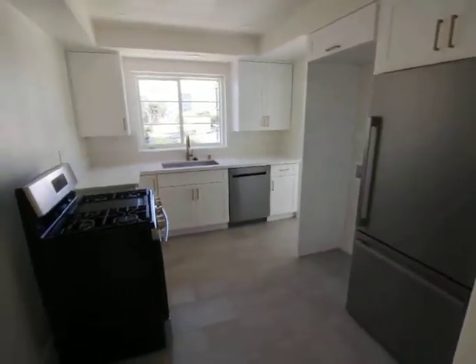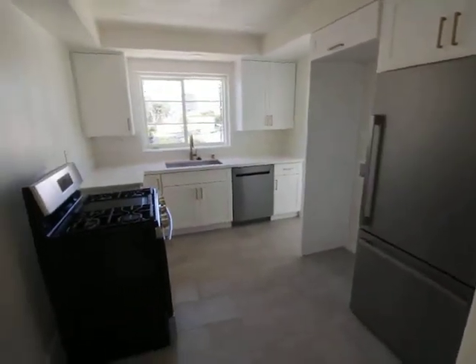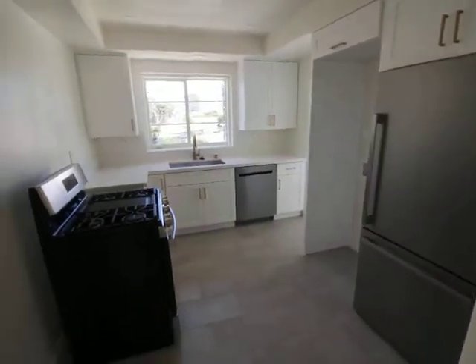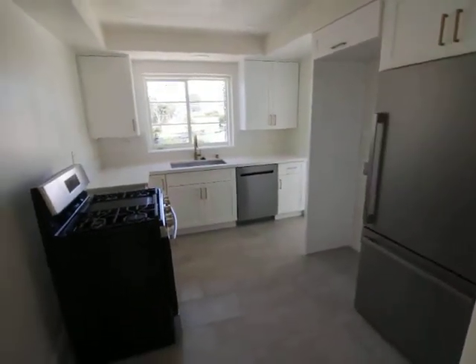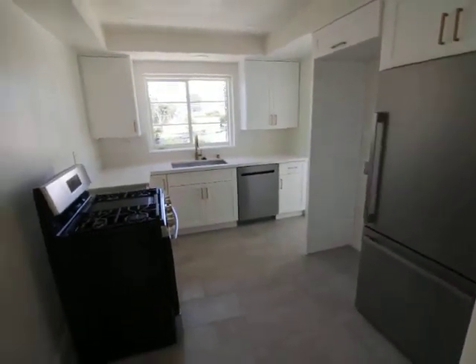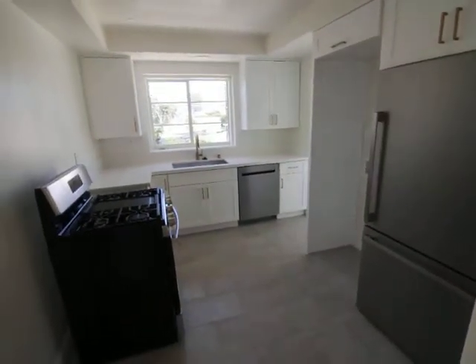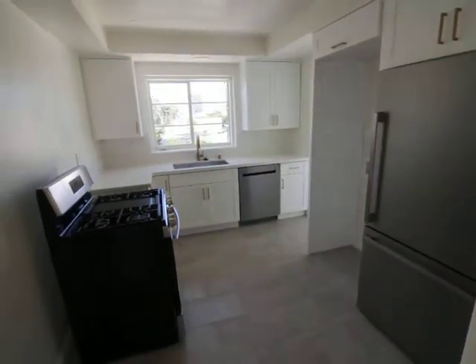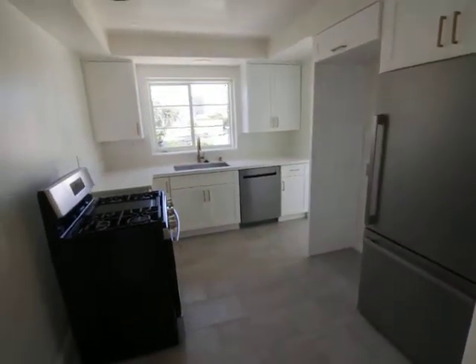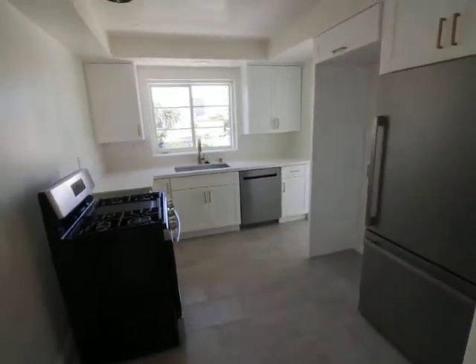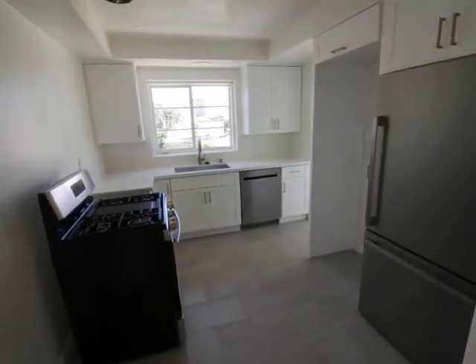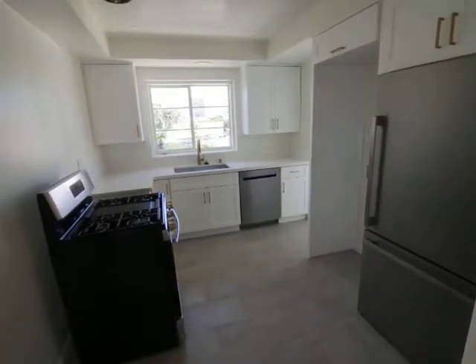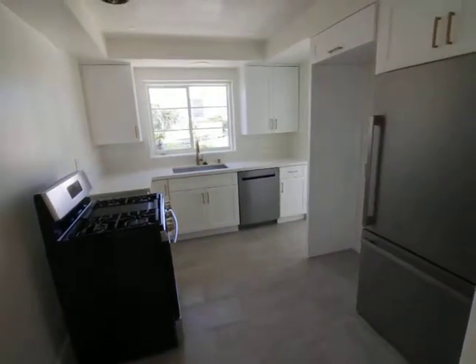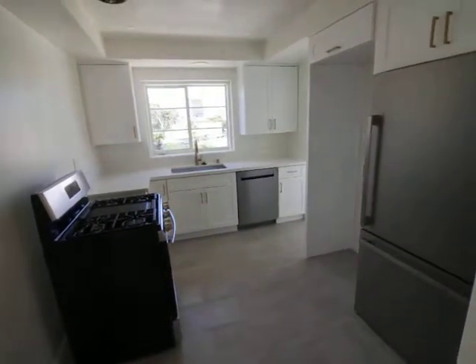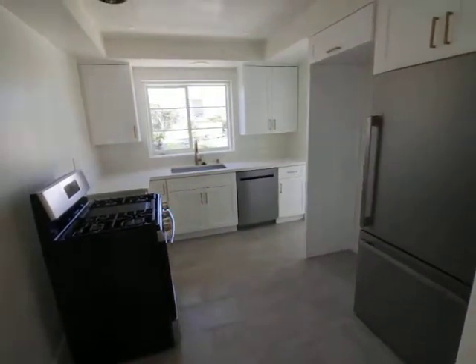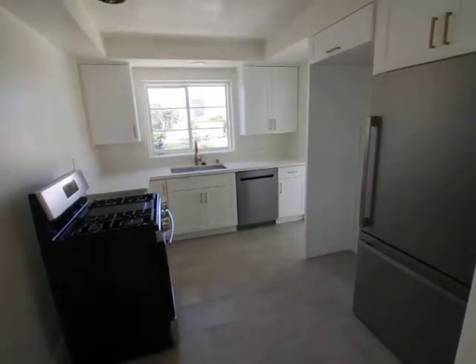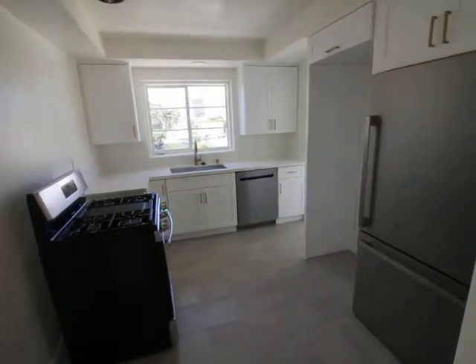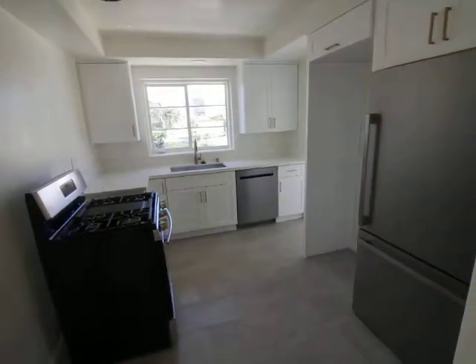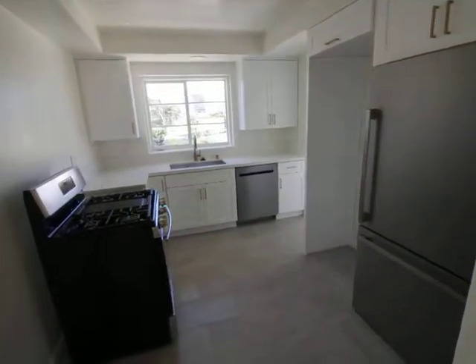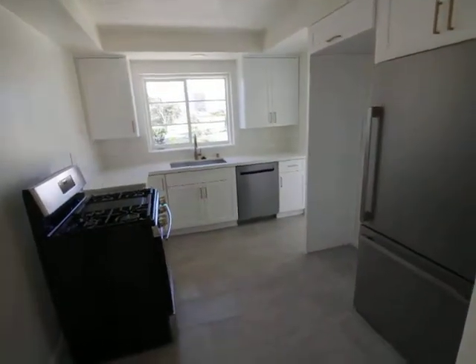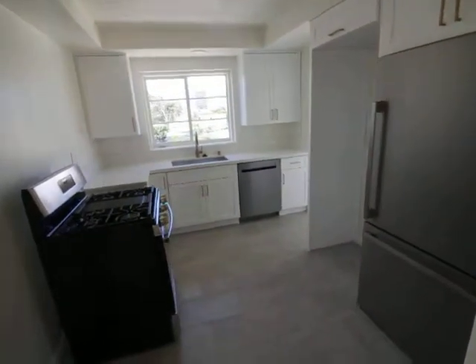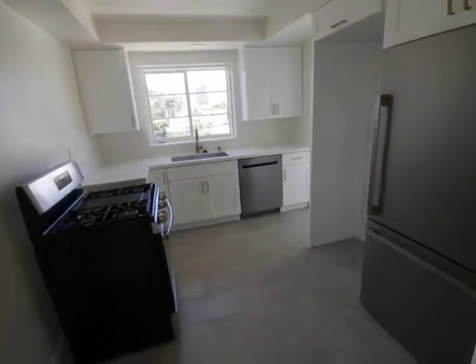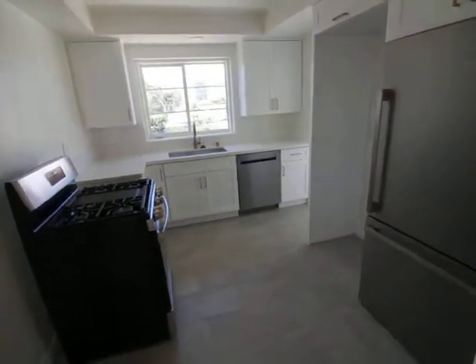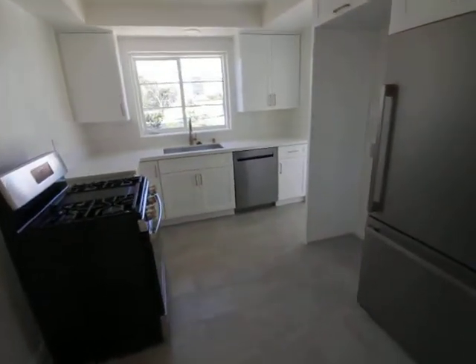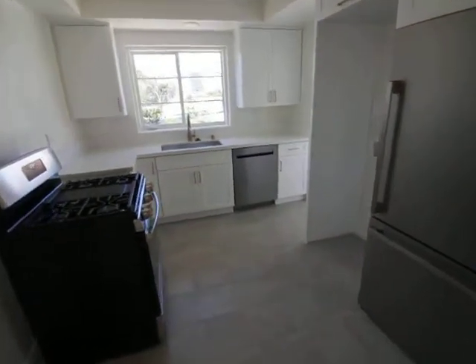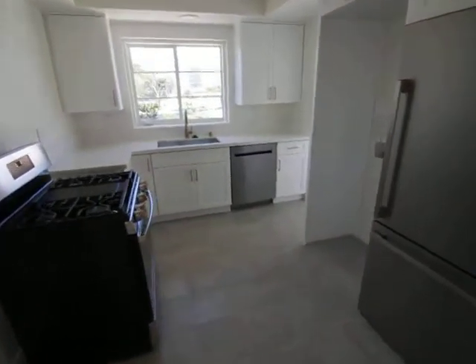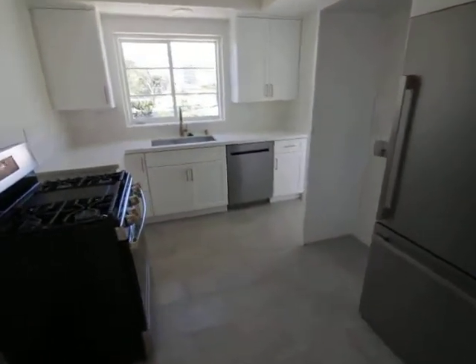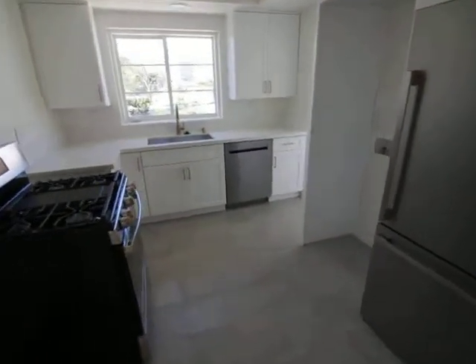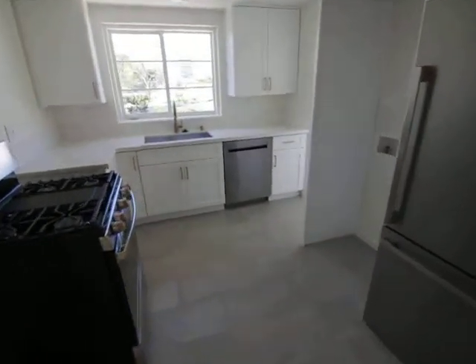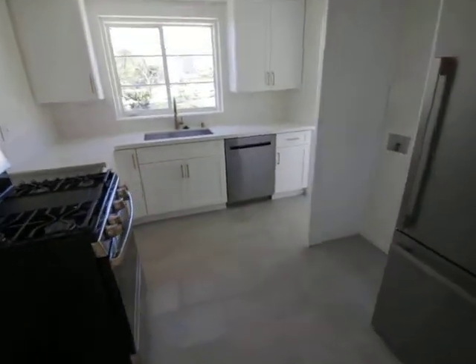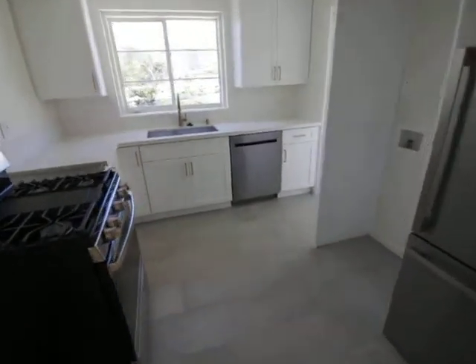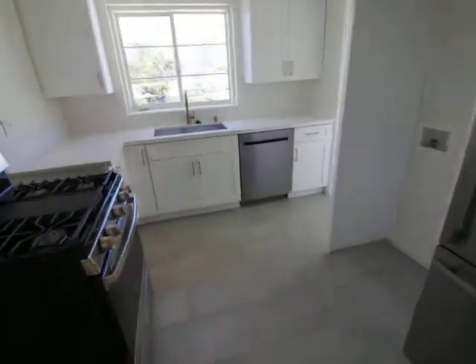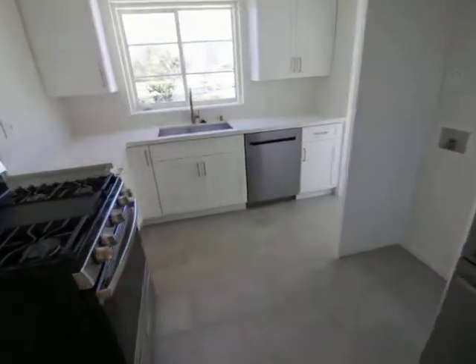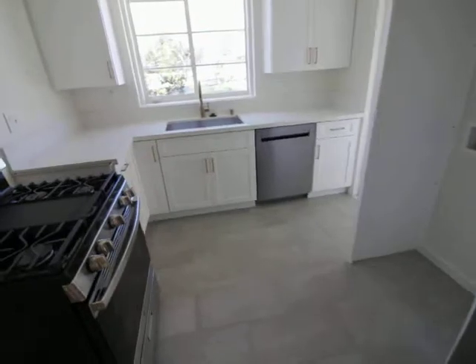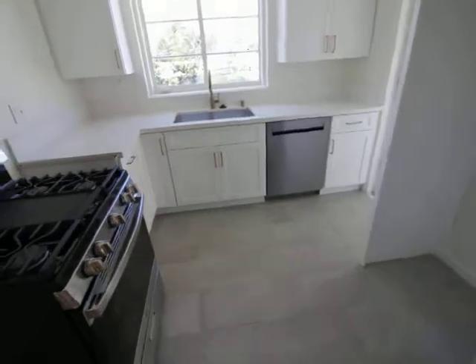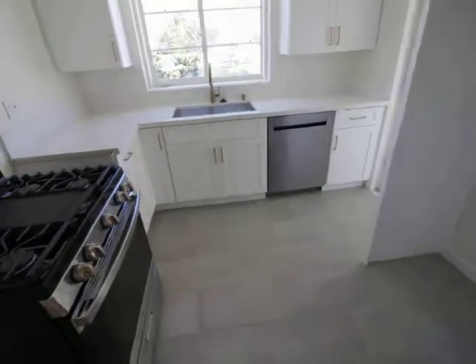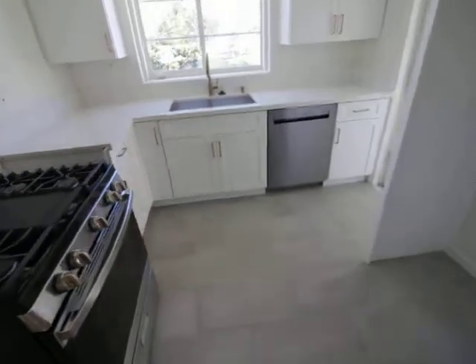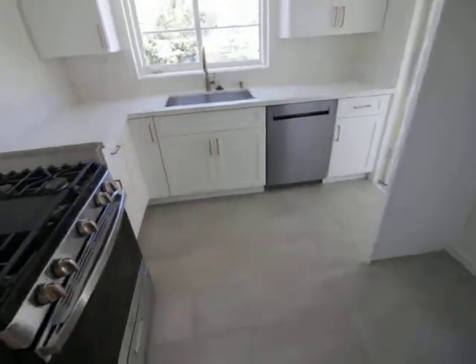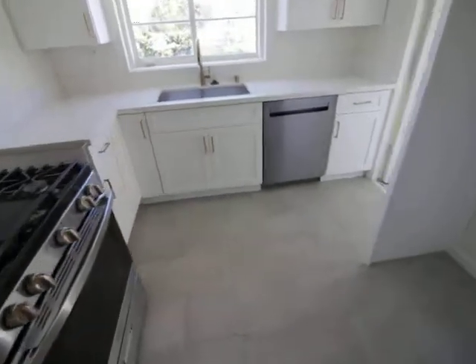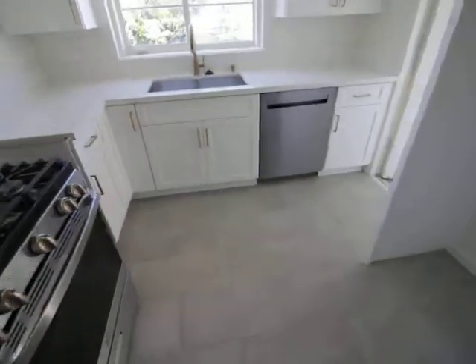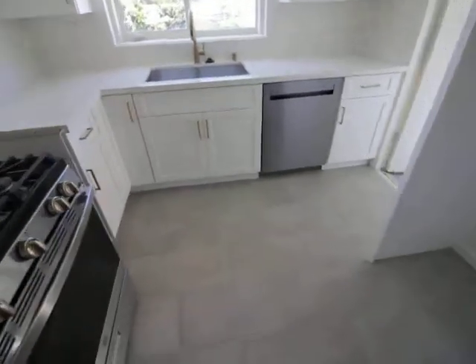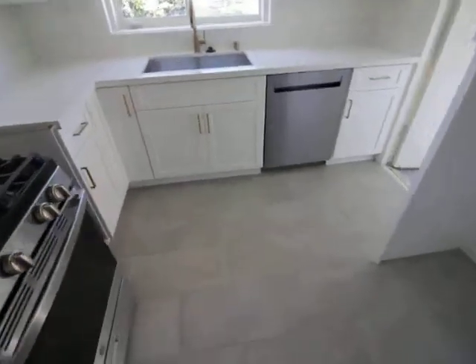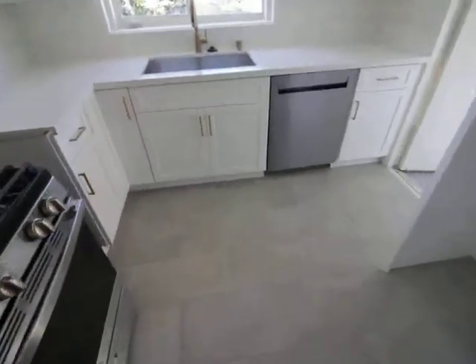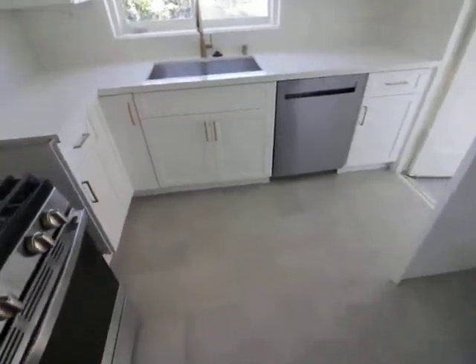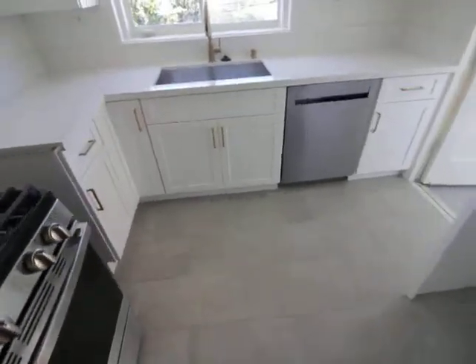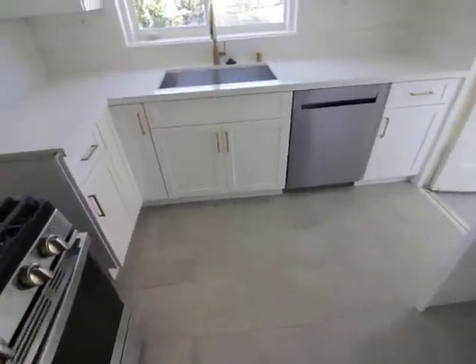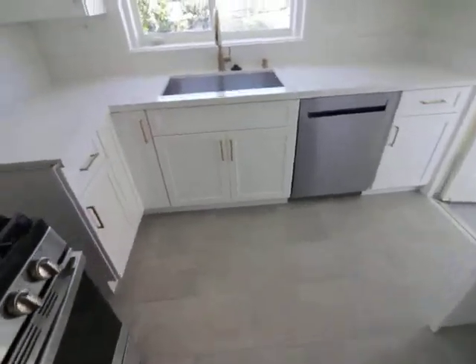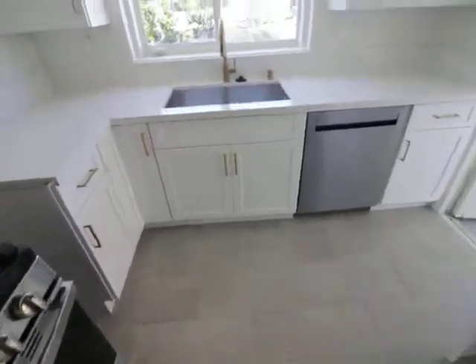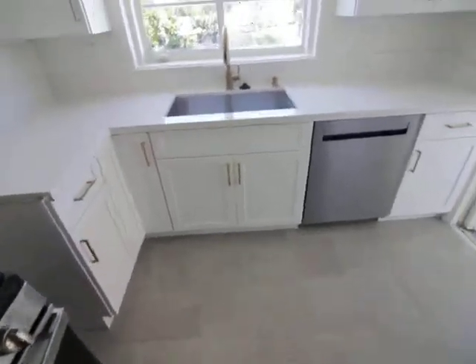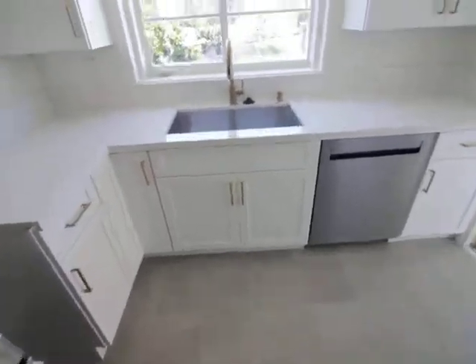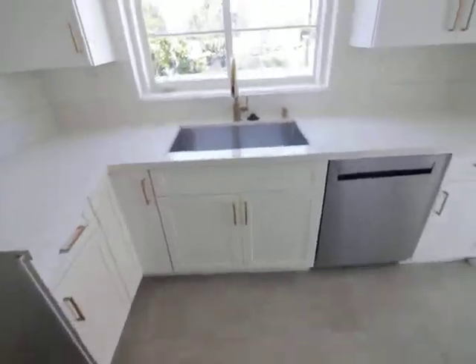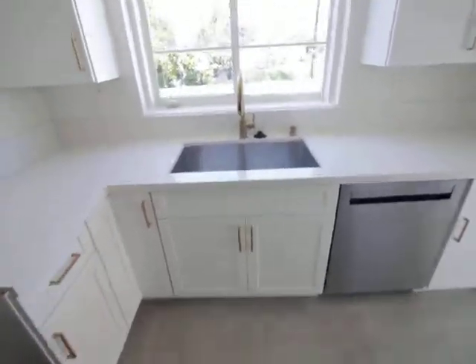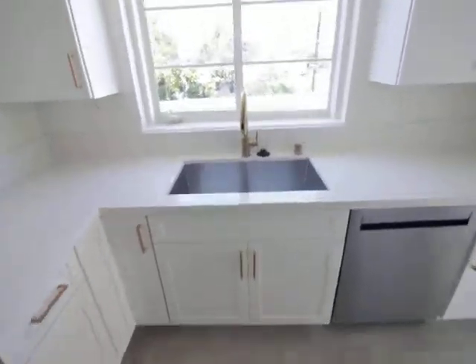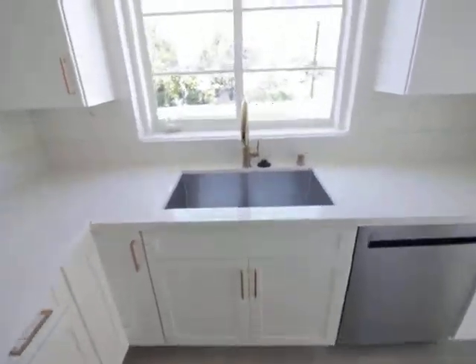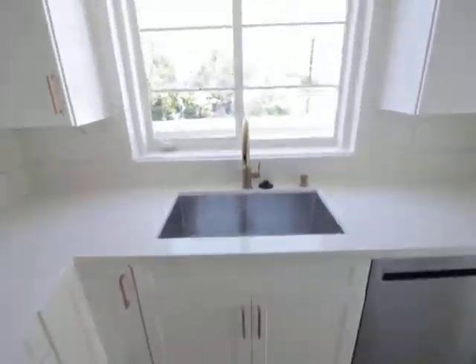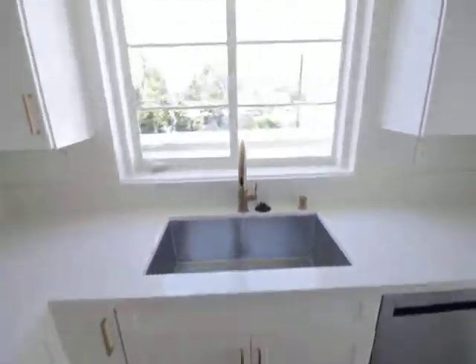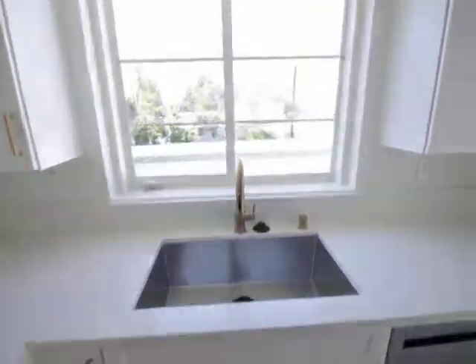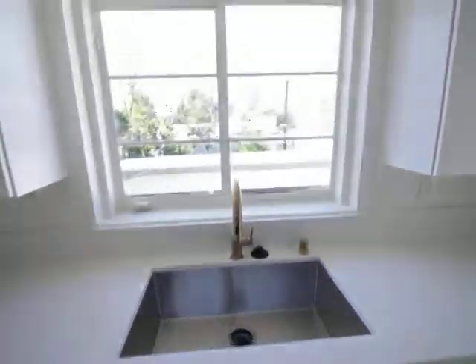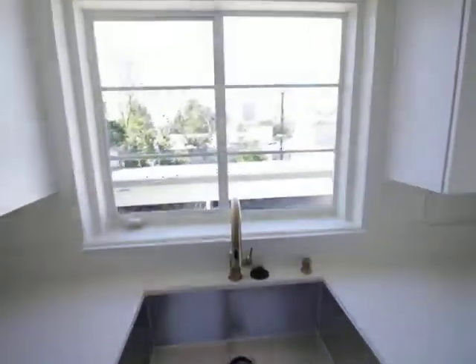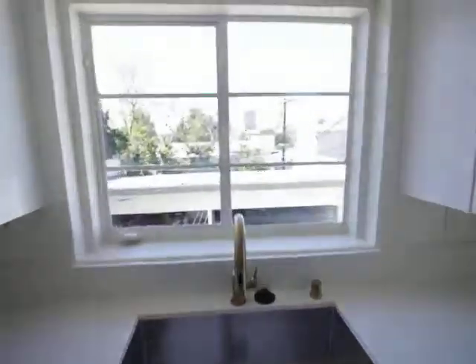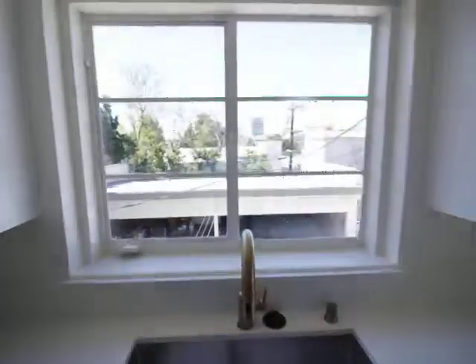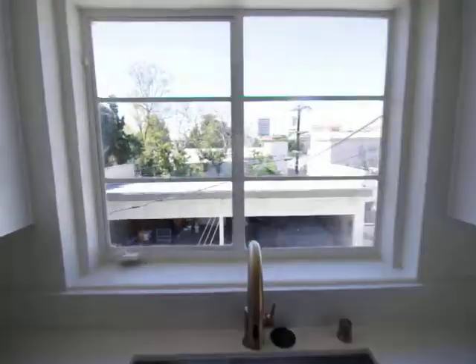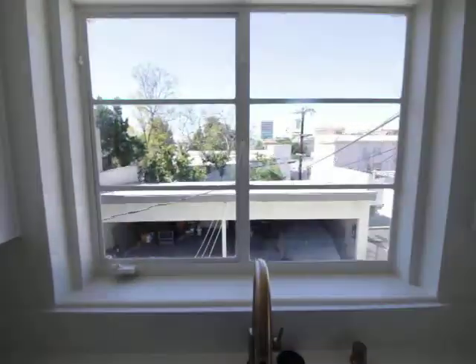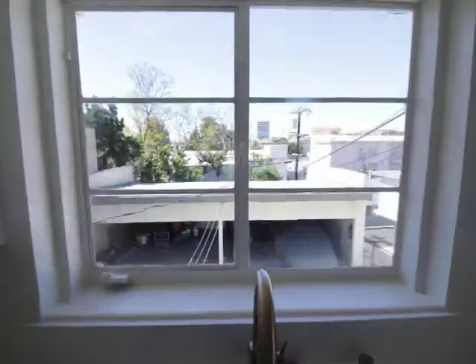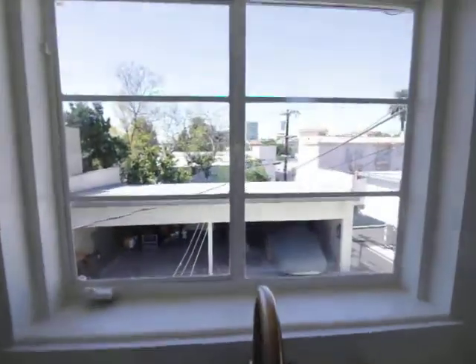Refrigerator, oven, stovetop, dishwasher. Brand new cabinetry.